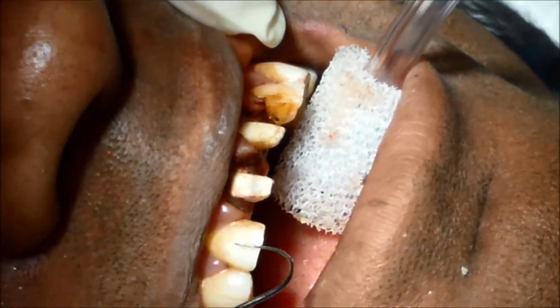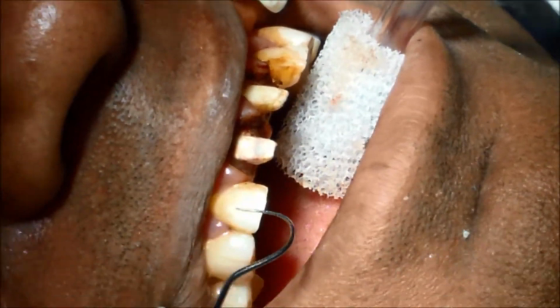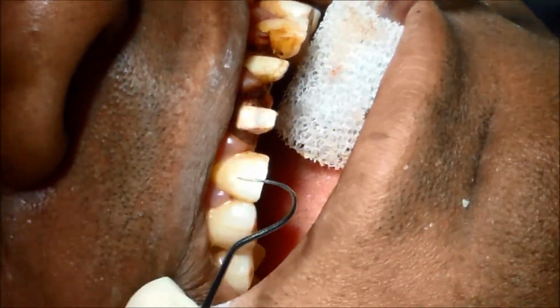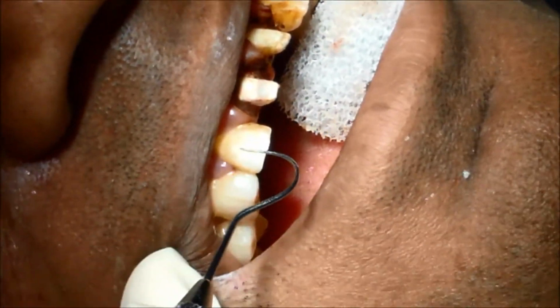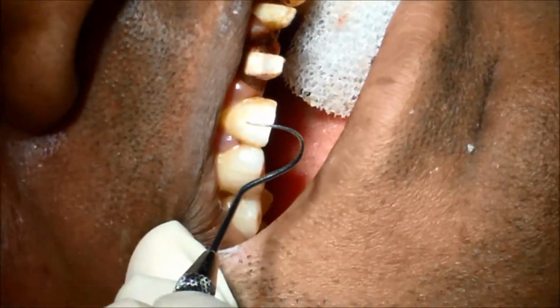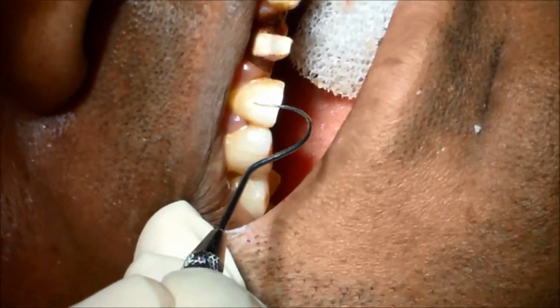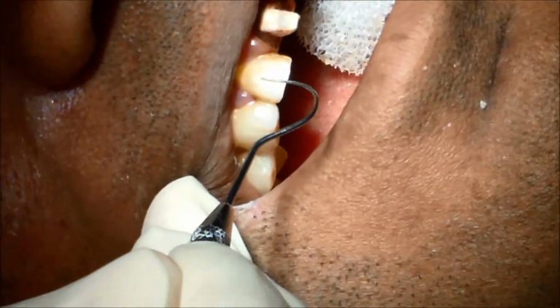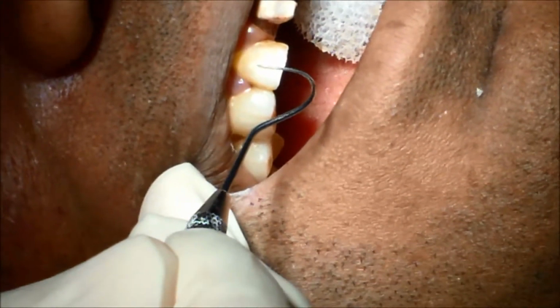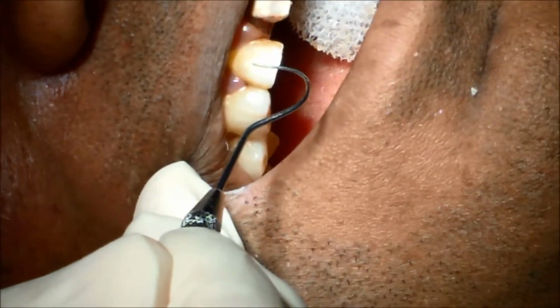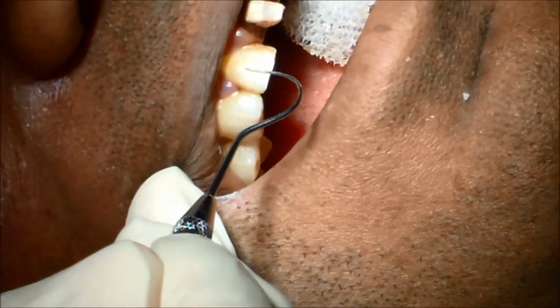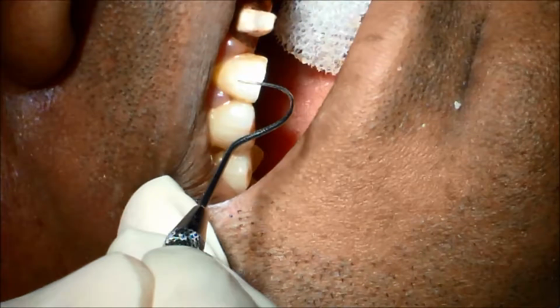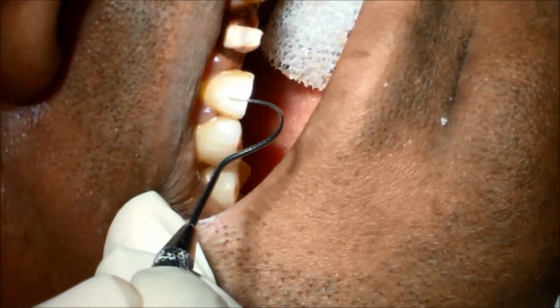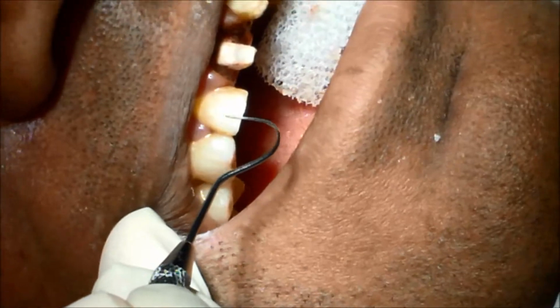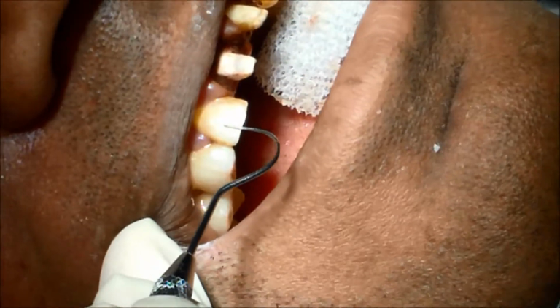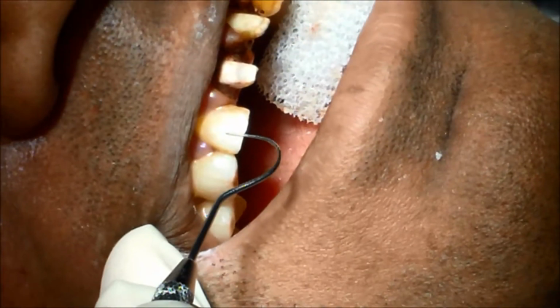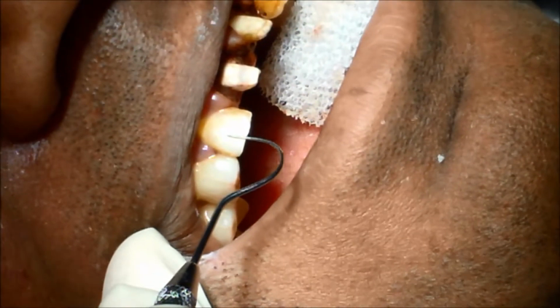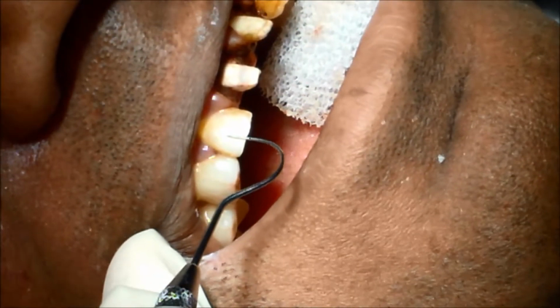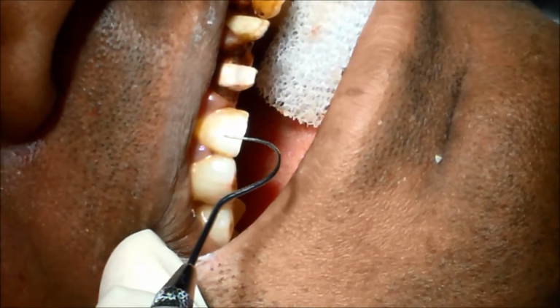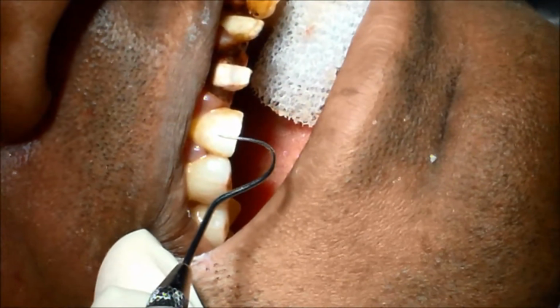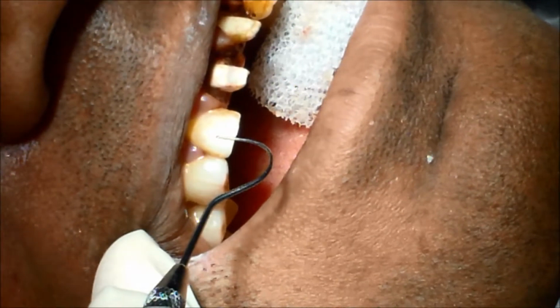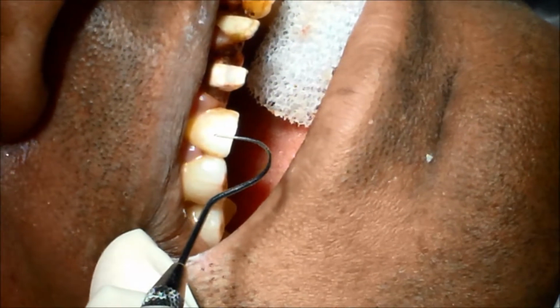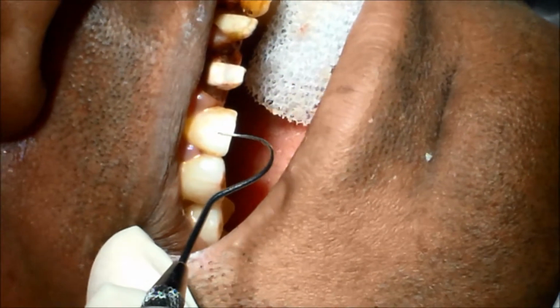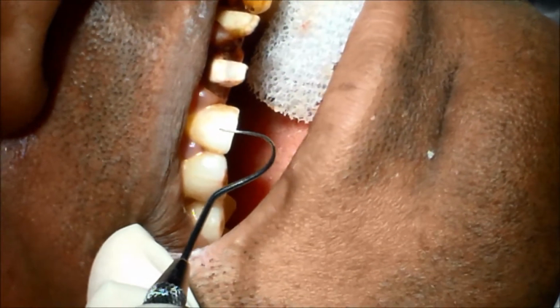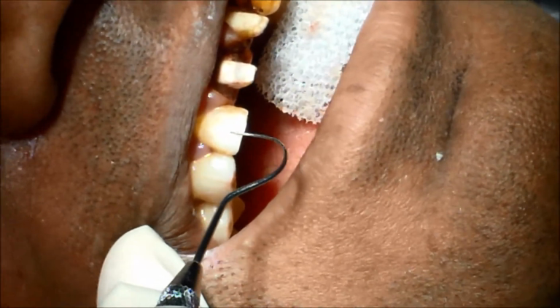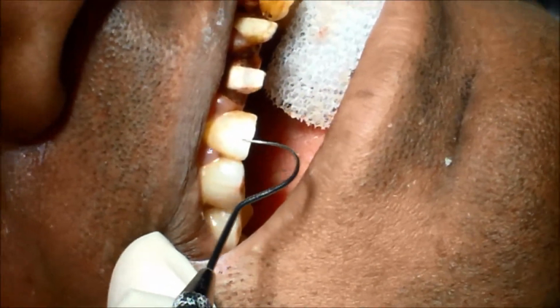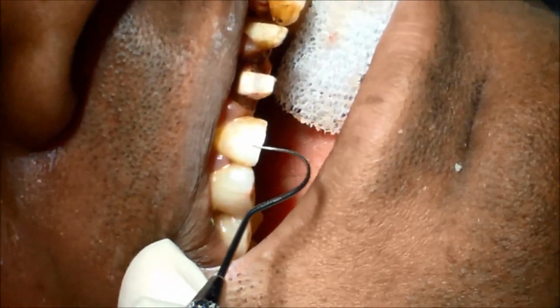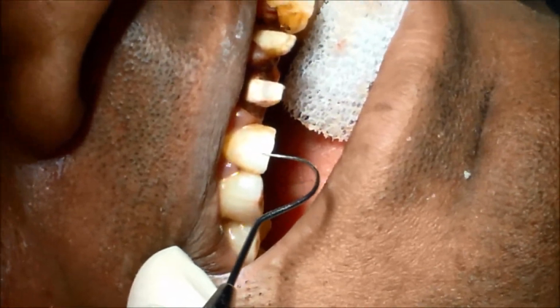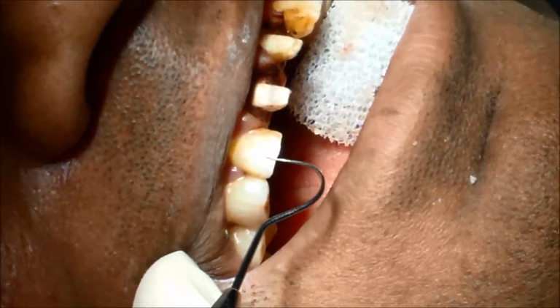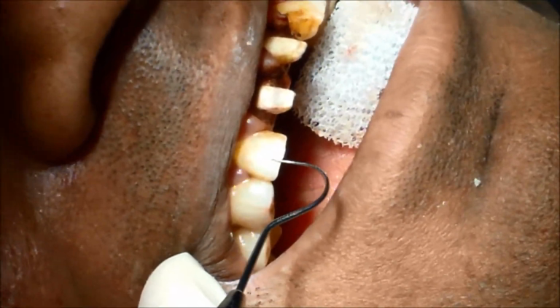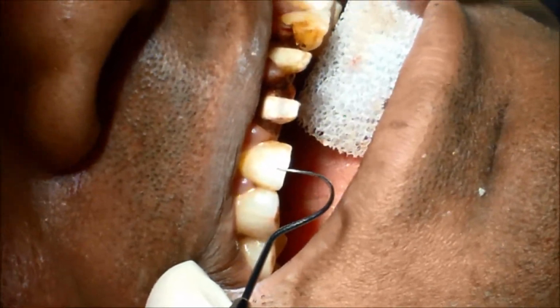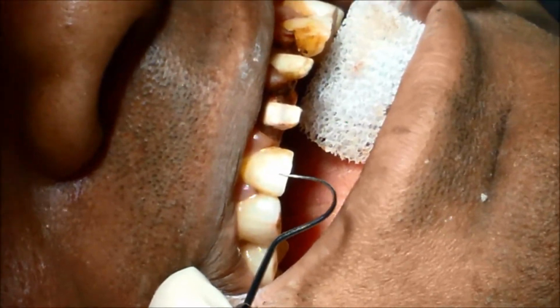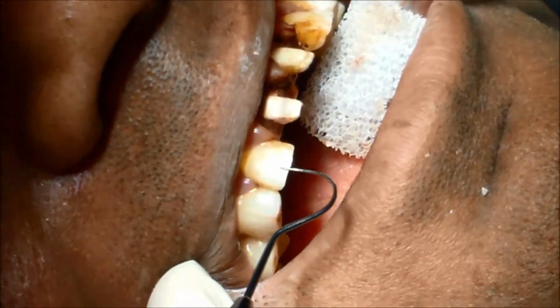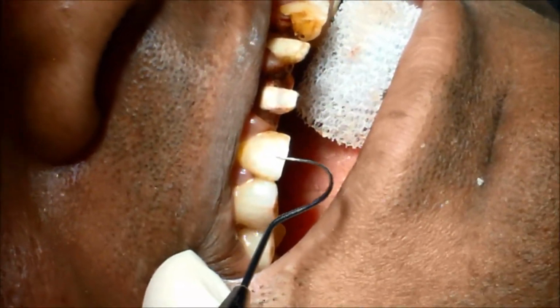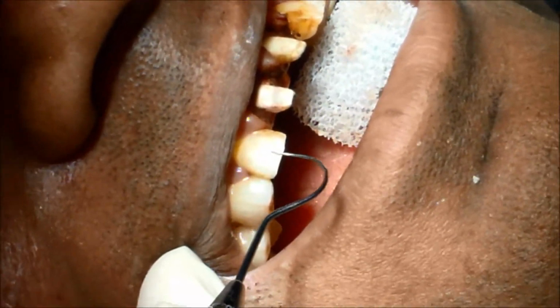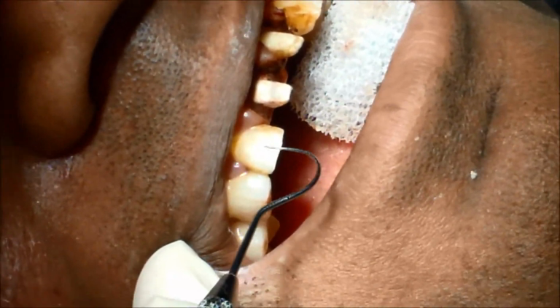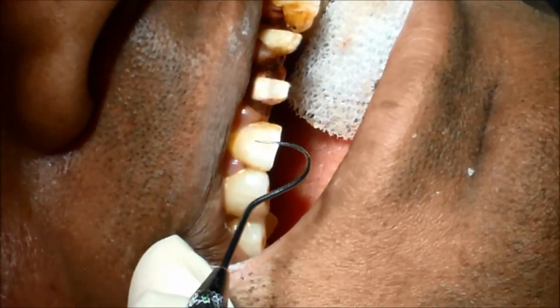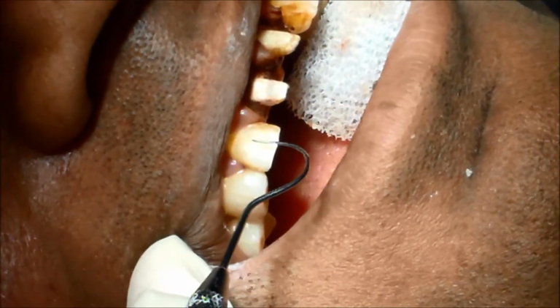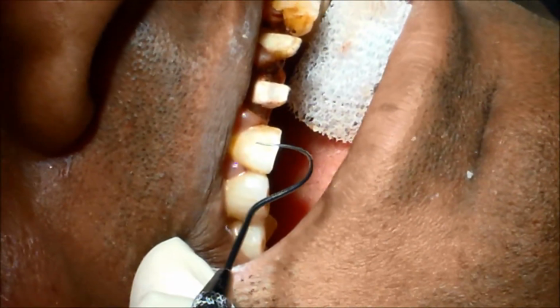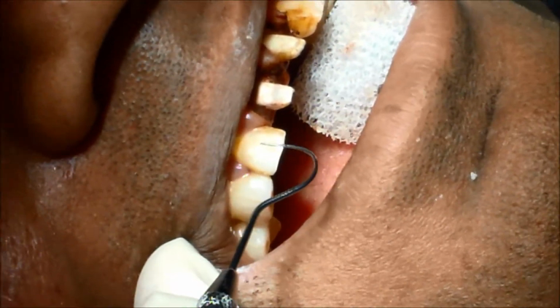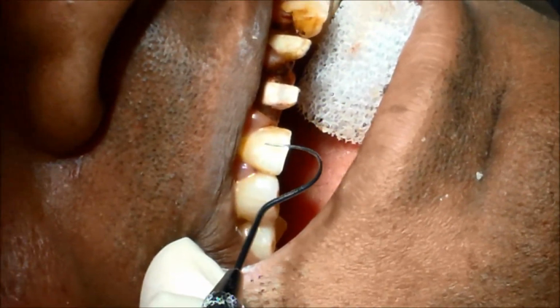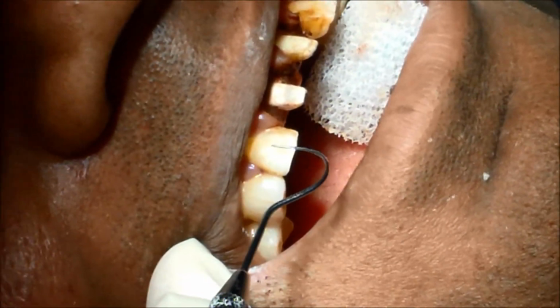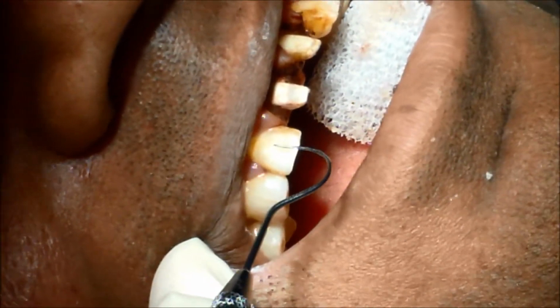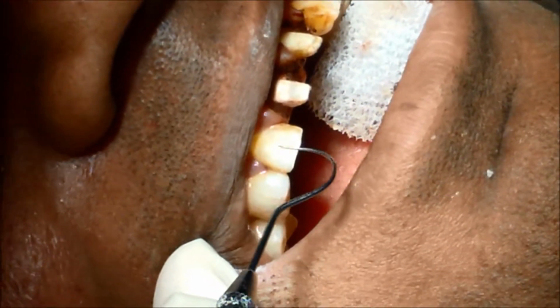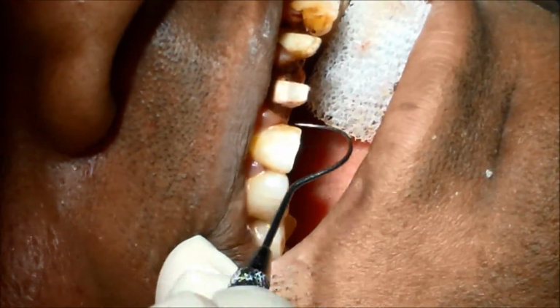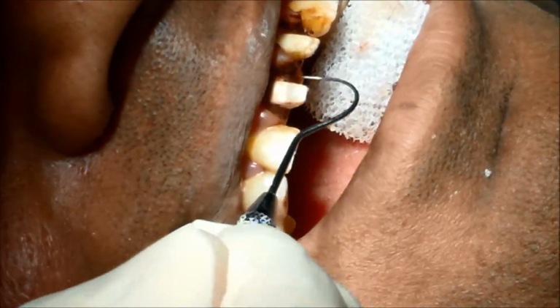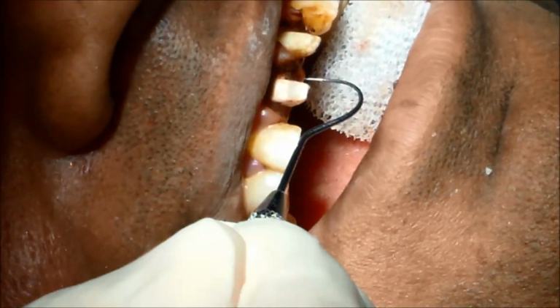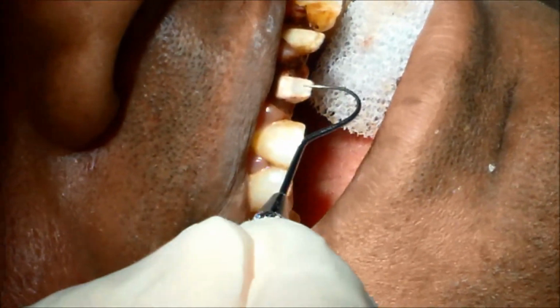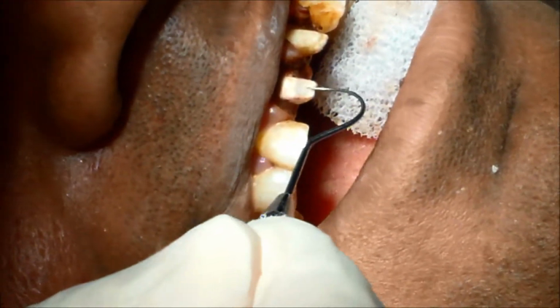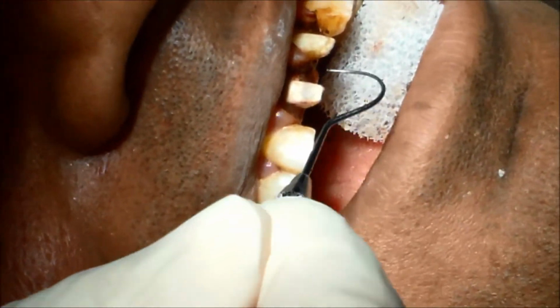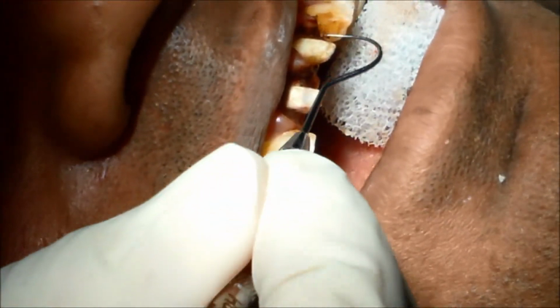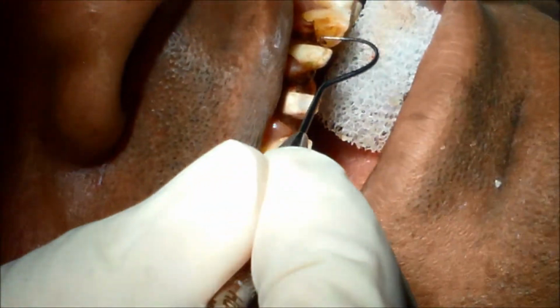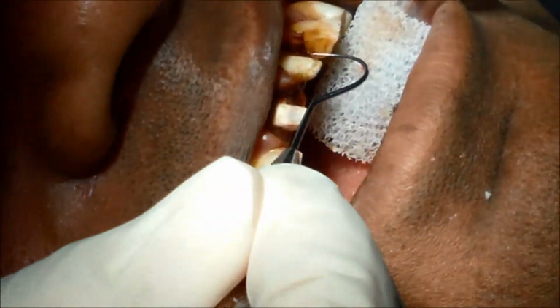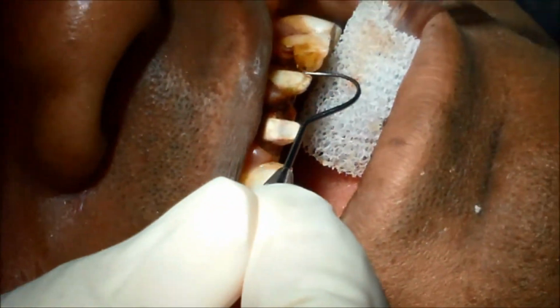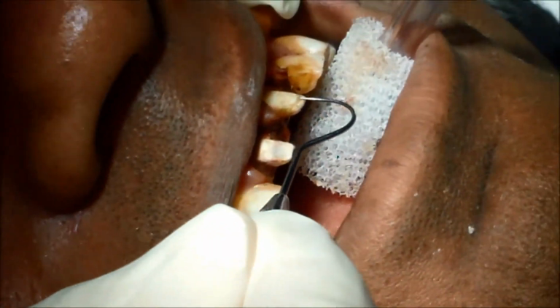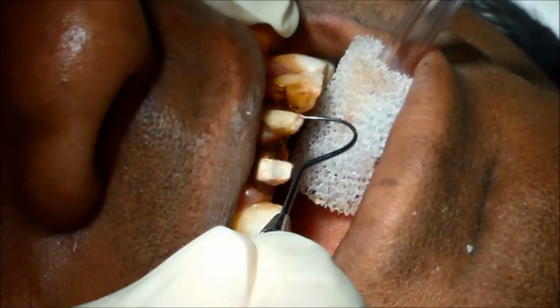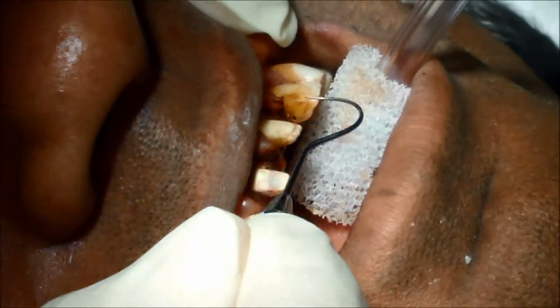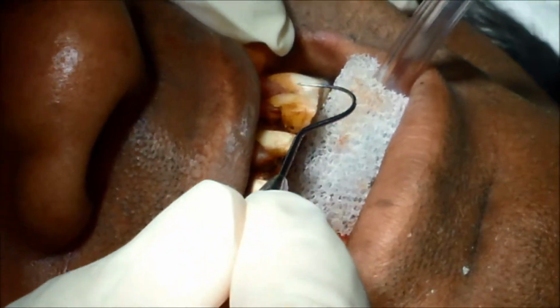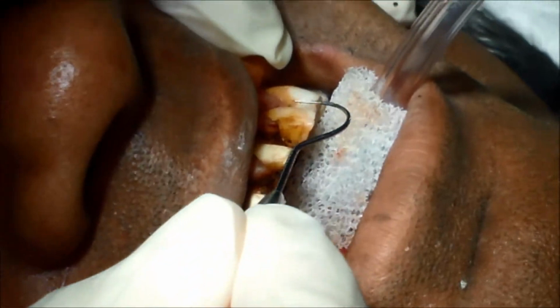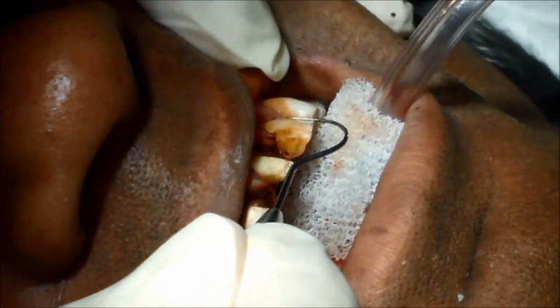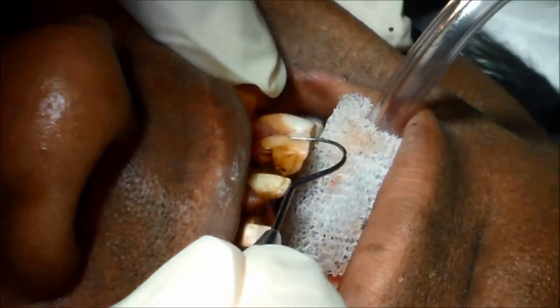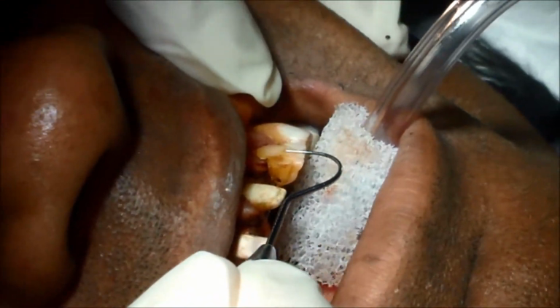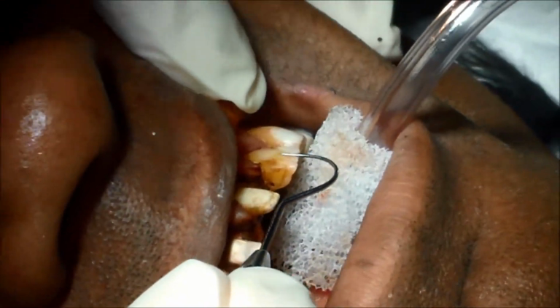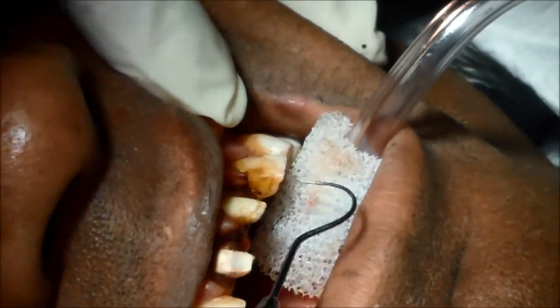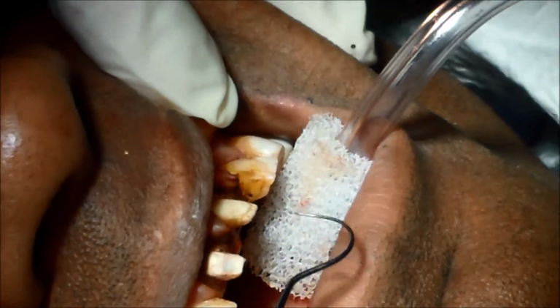And this tooth, same idea. This is what we call number seven. When we're done, we'll be doing number seven, number eight, number nine, and number ten.